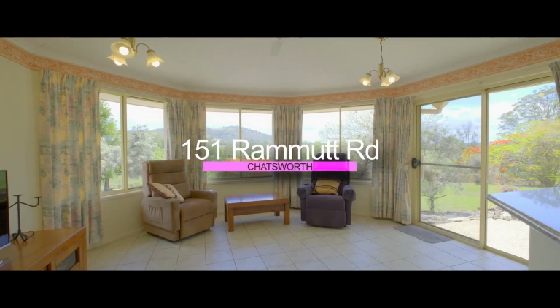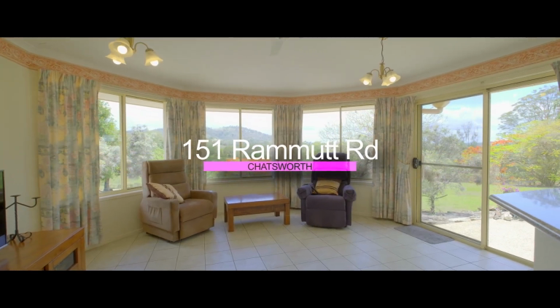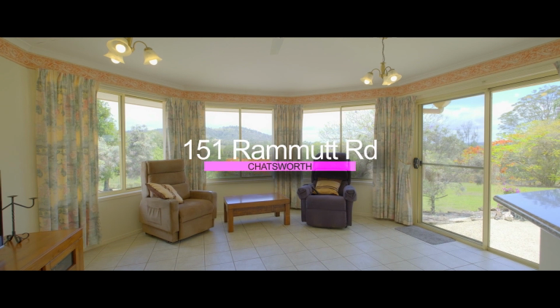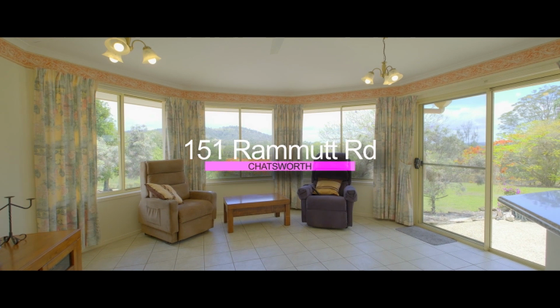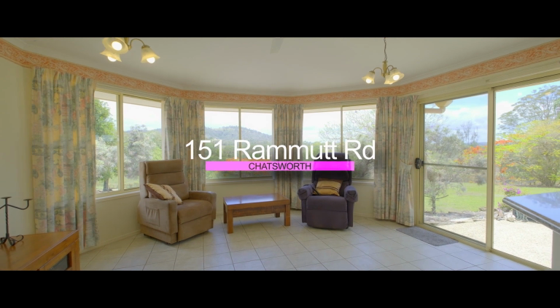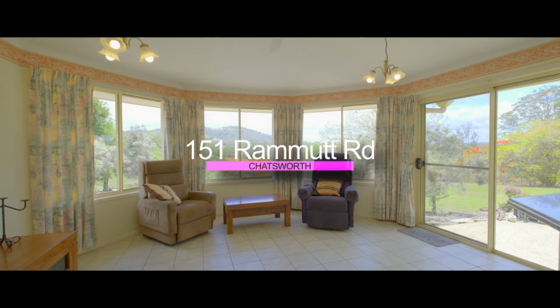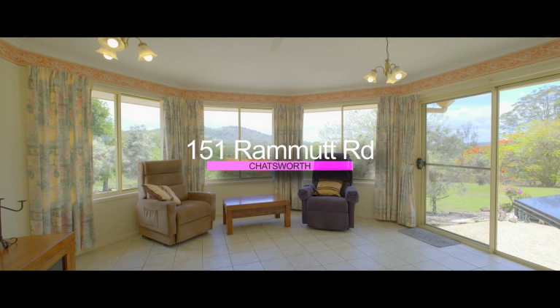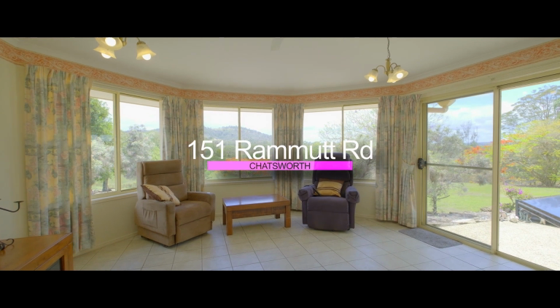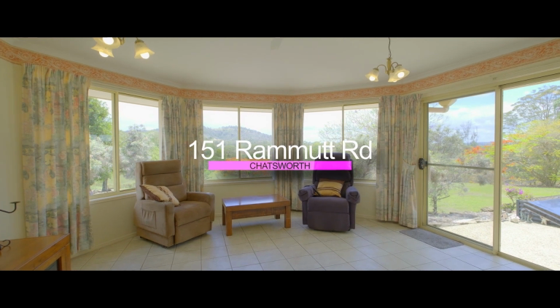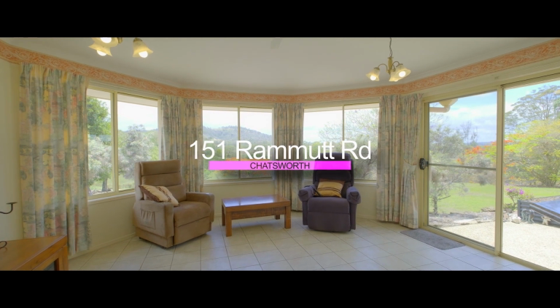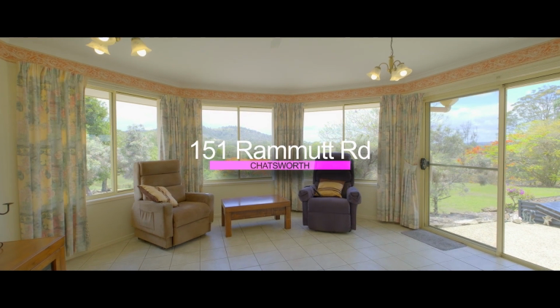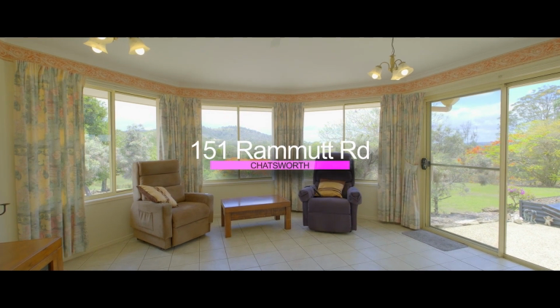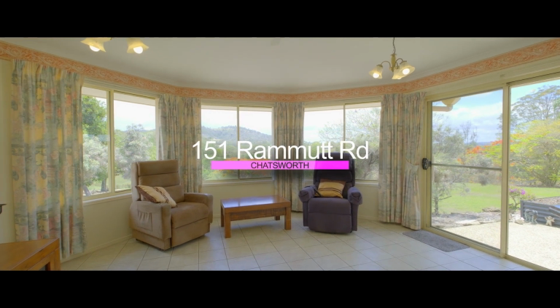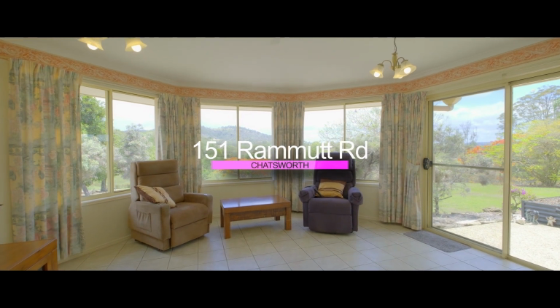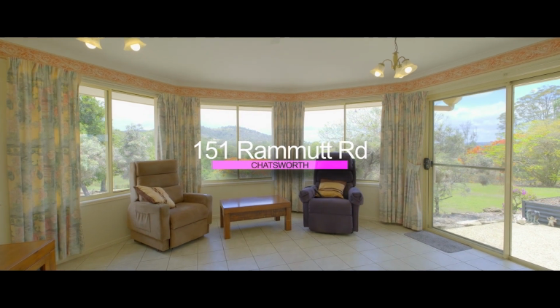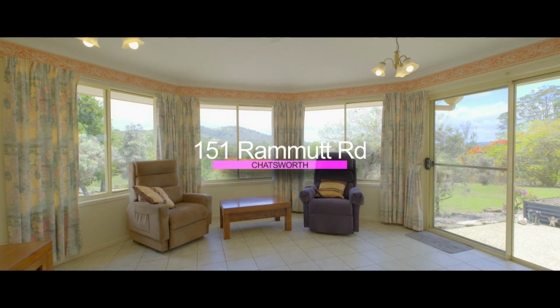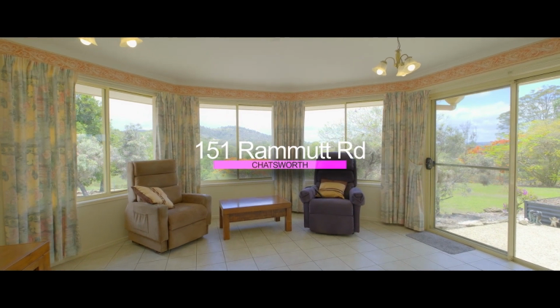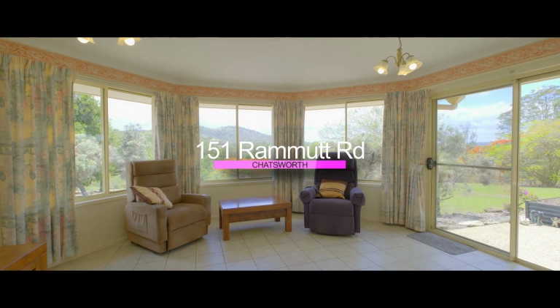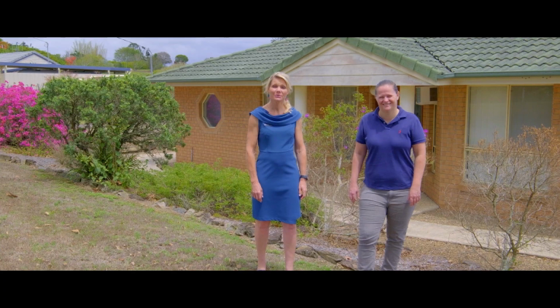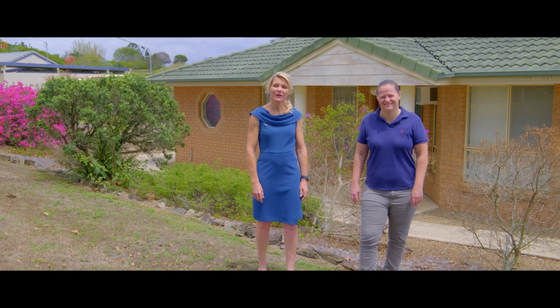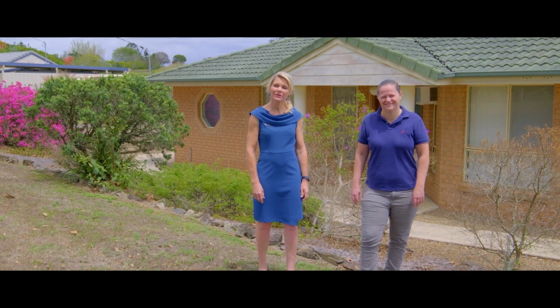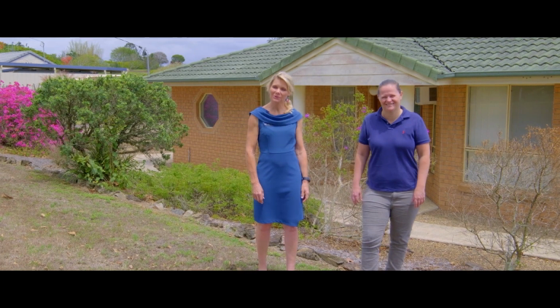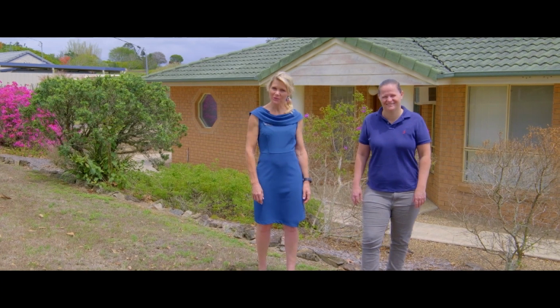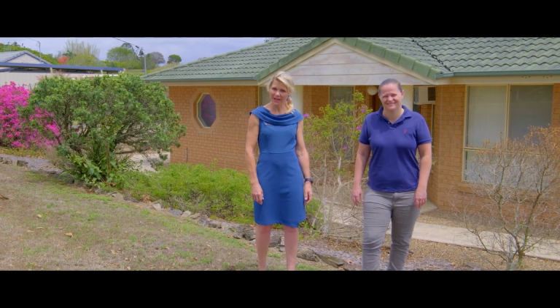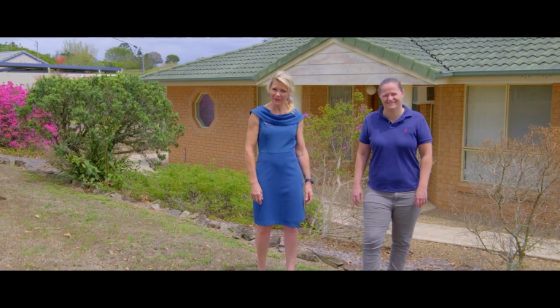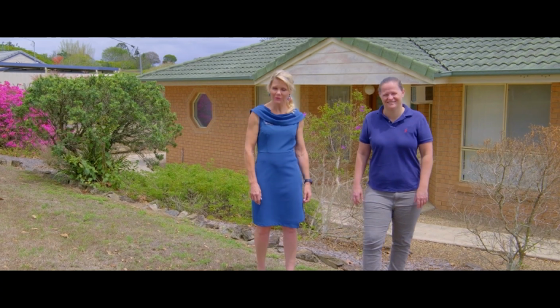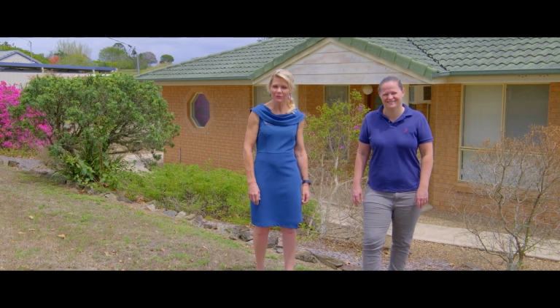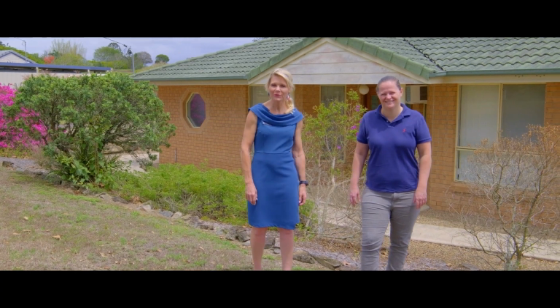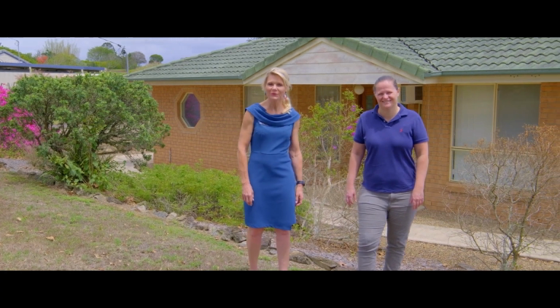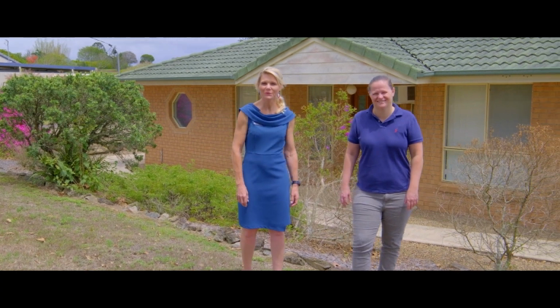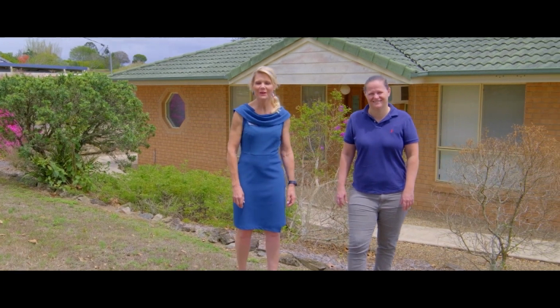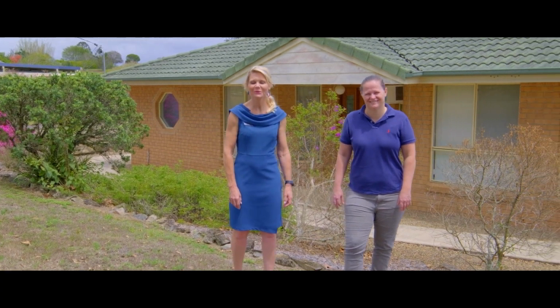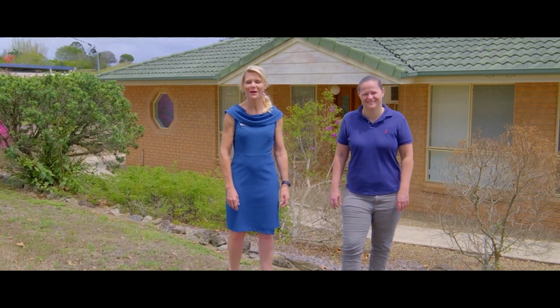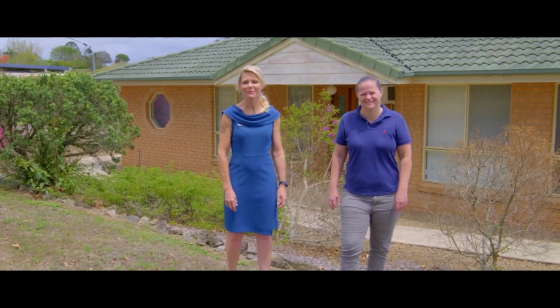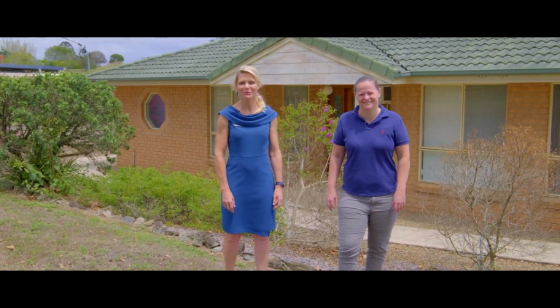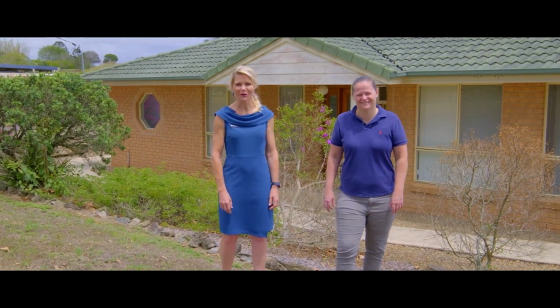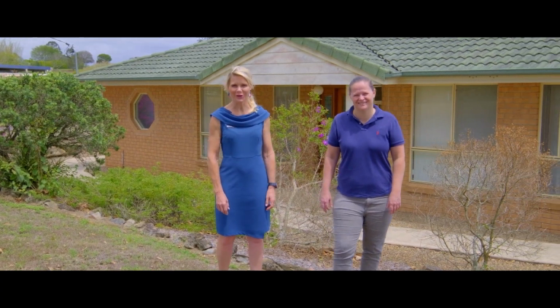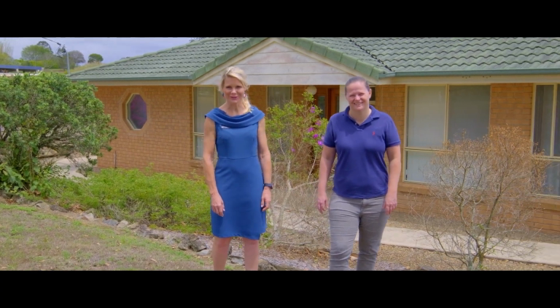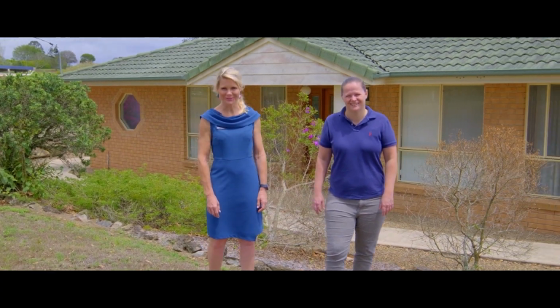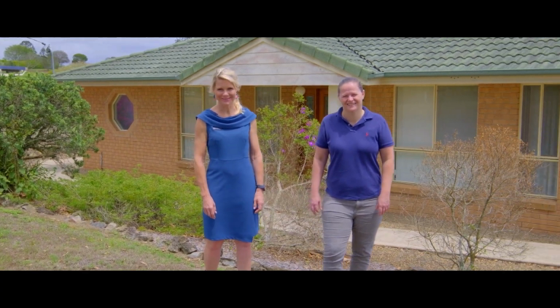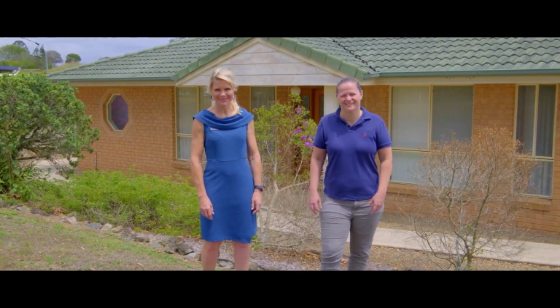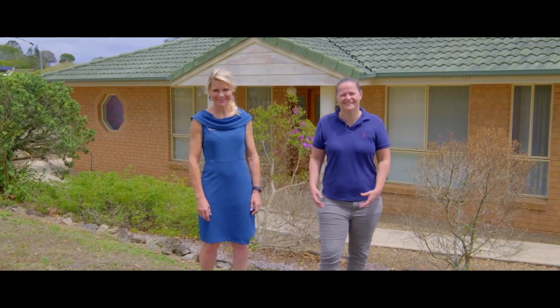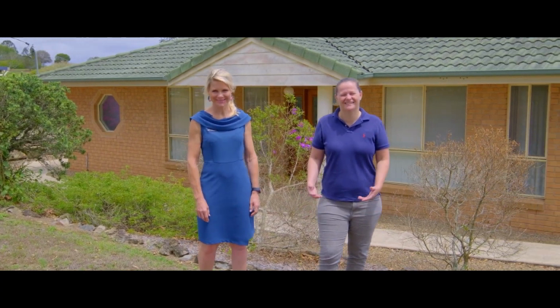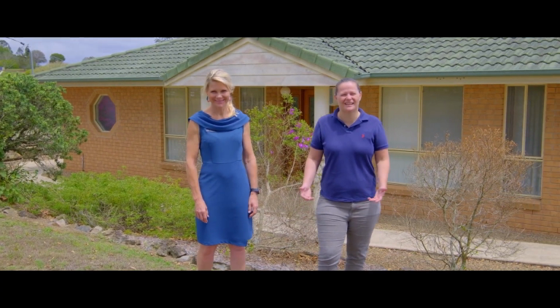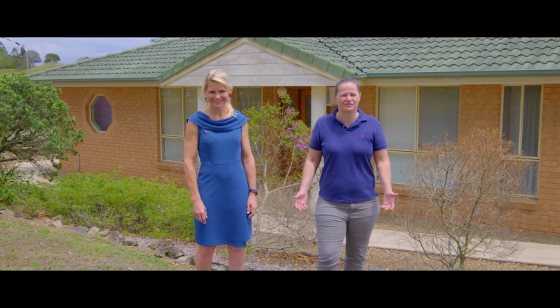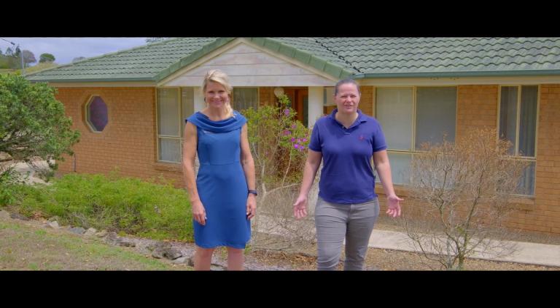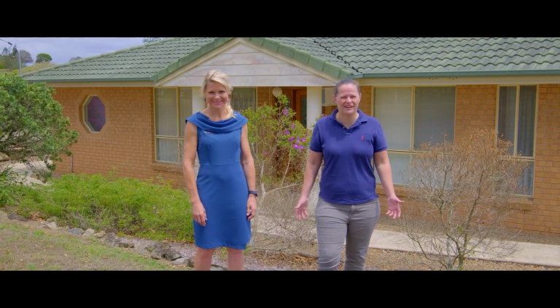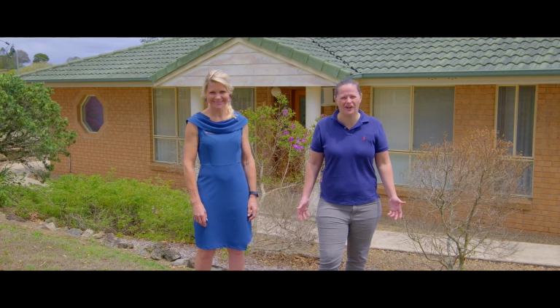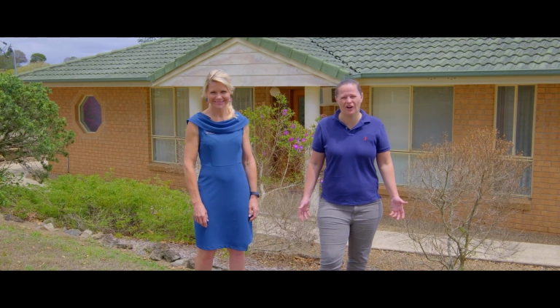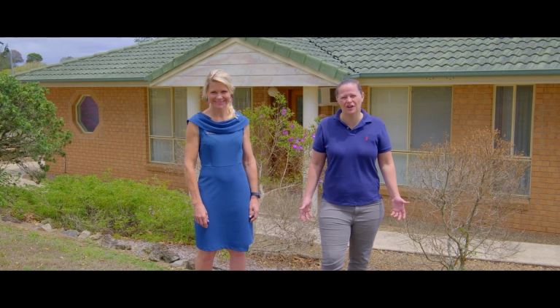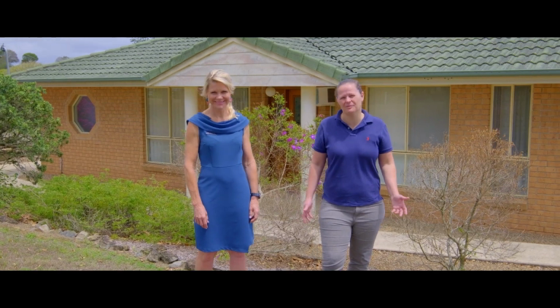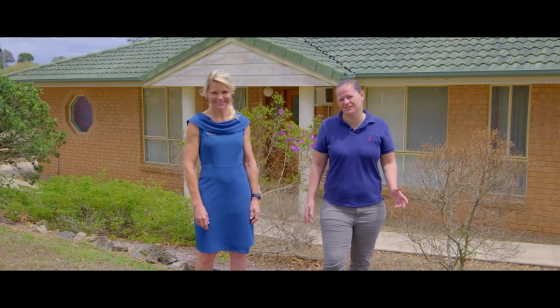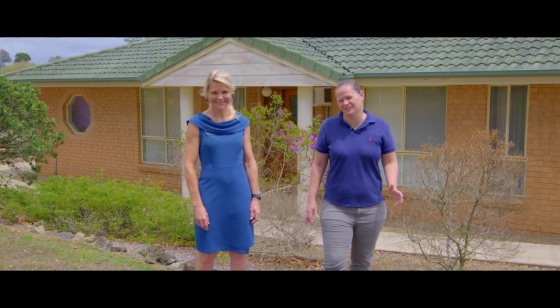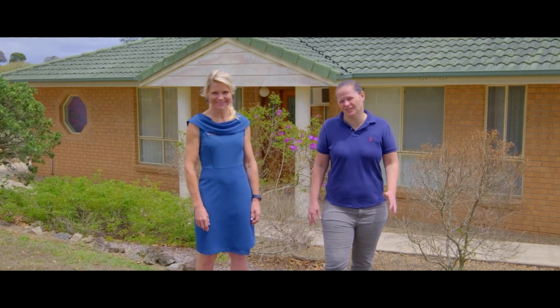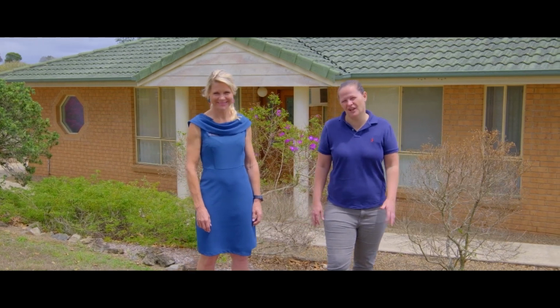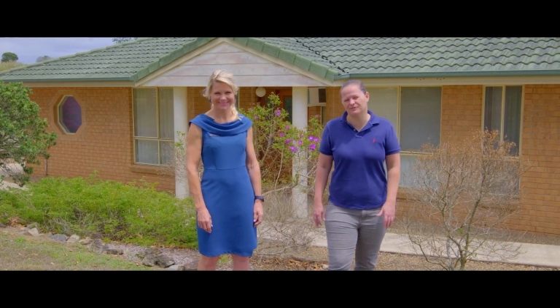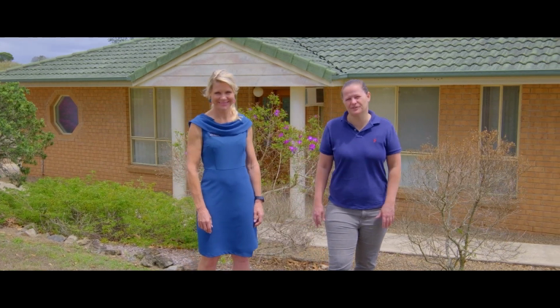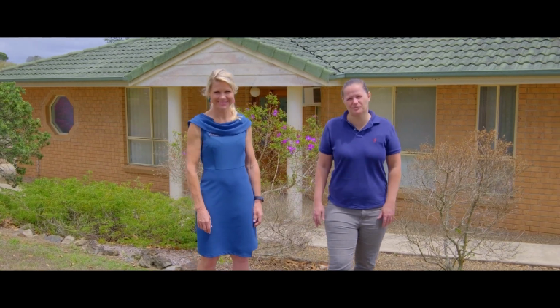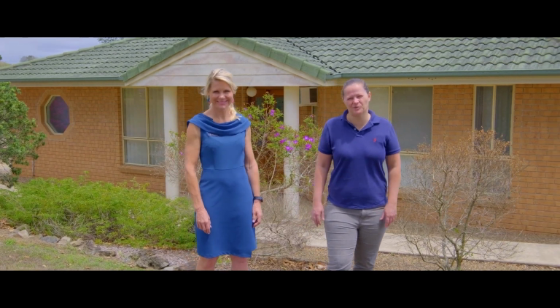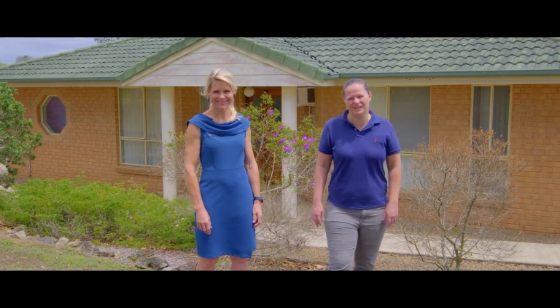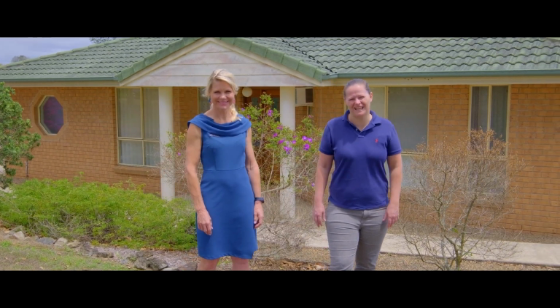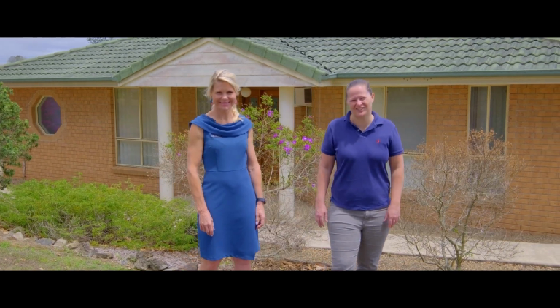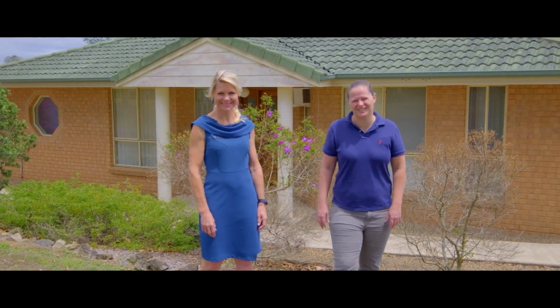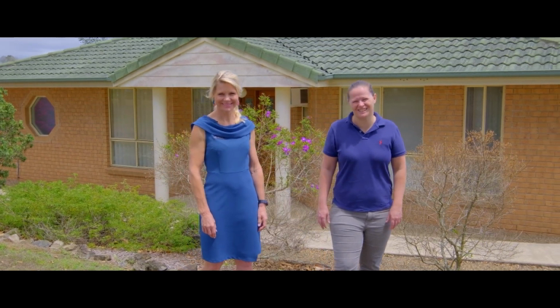Hi everyone, Tina and Steph from Anchor Realty. Welcome to 151 Ramet Road. This is a great home on delightful small acreage.